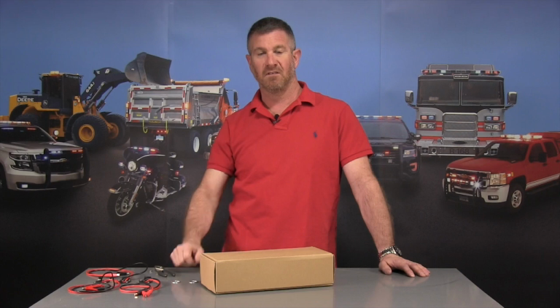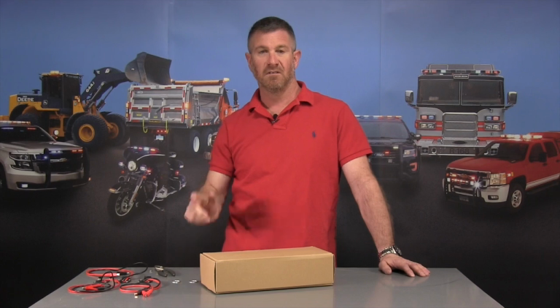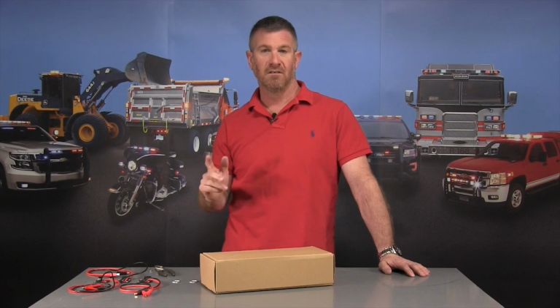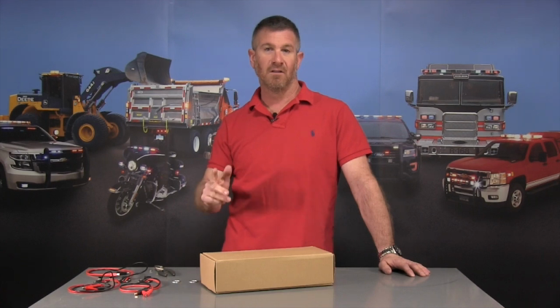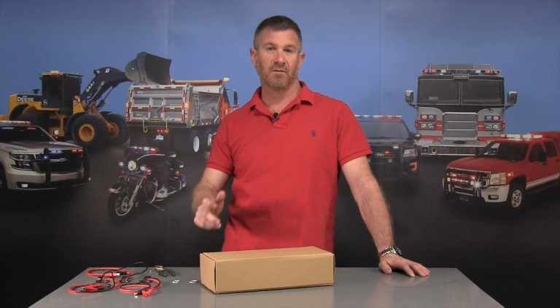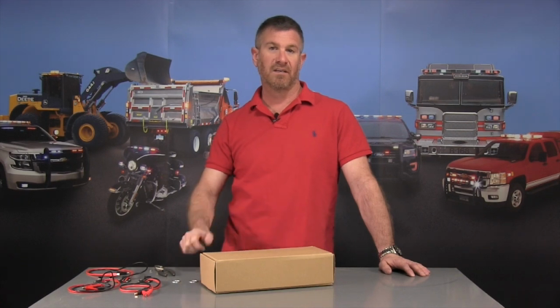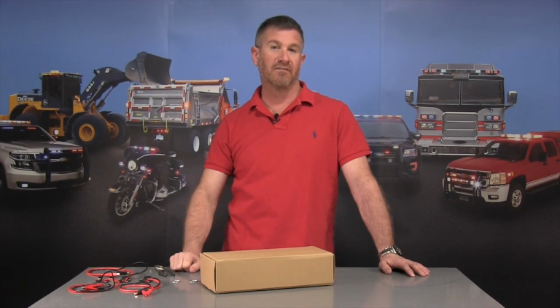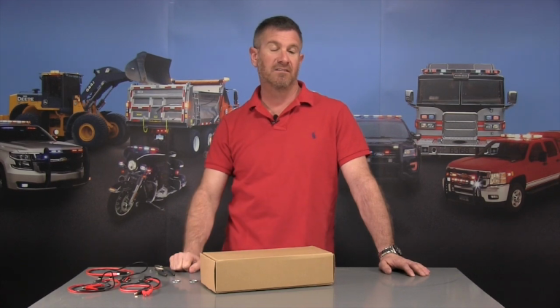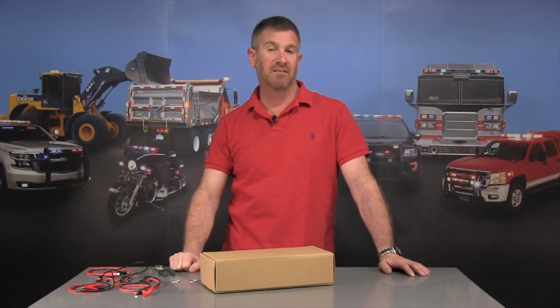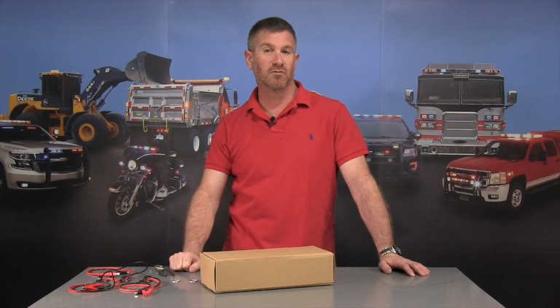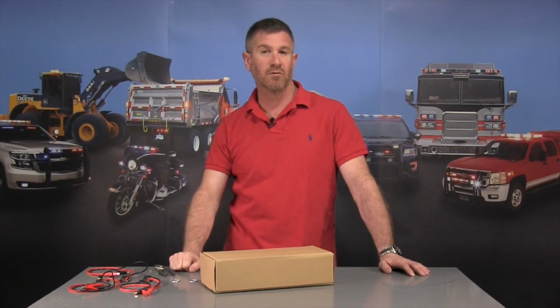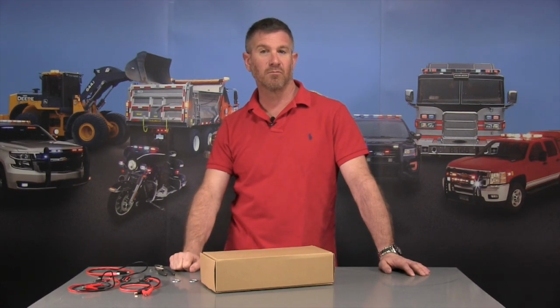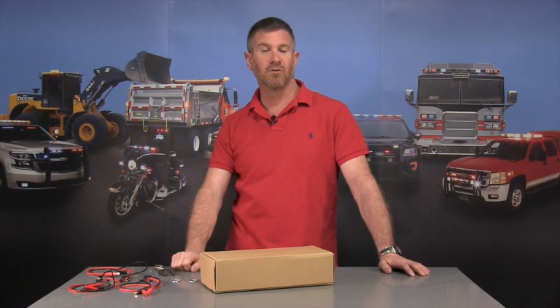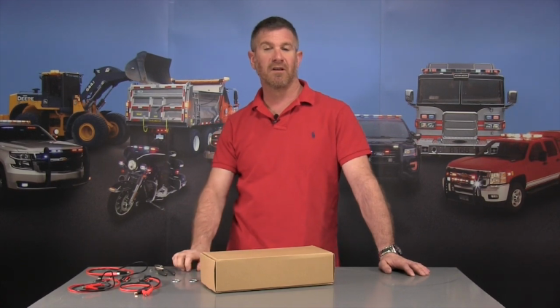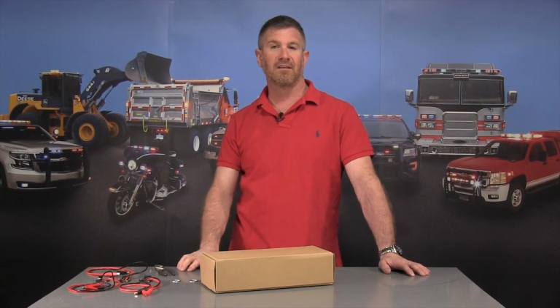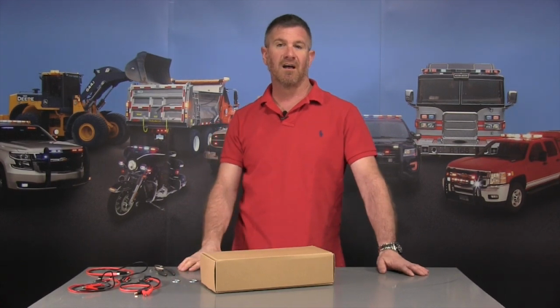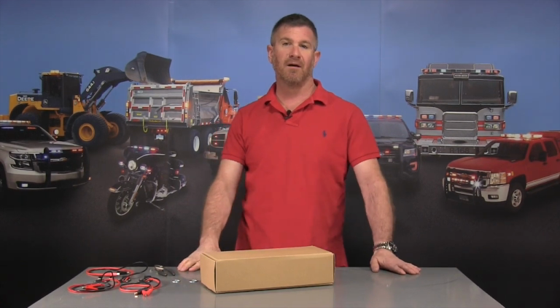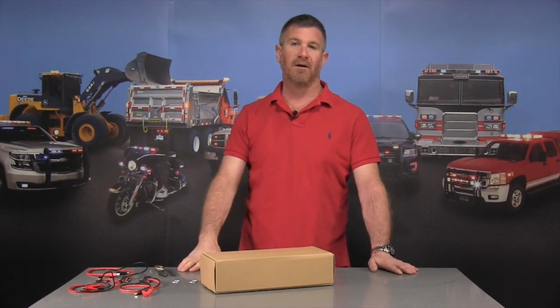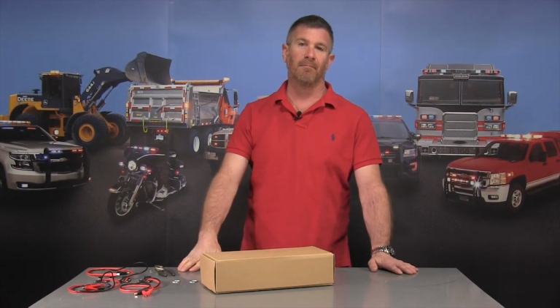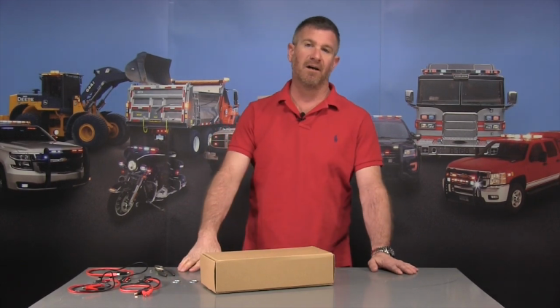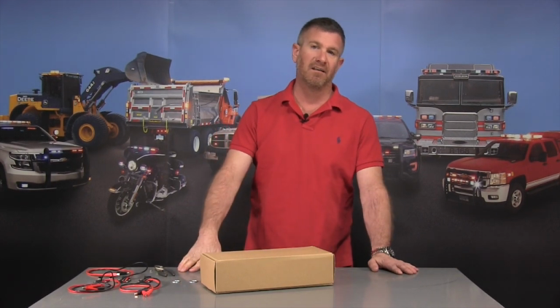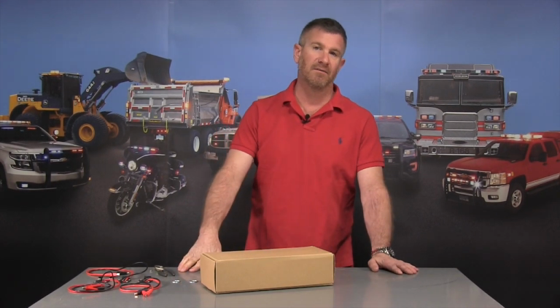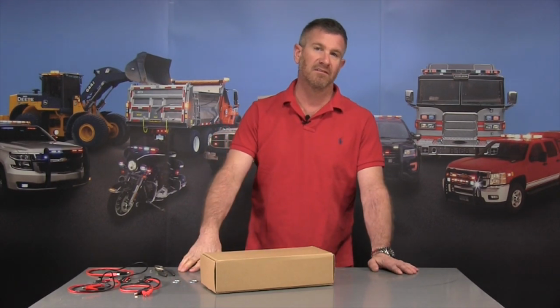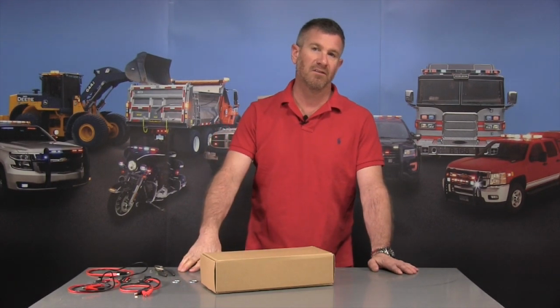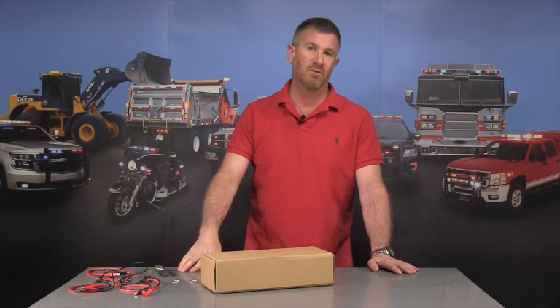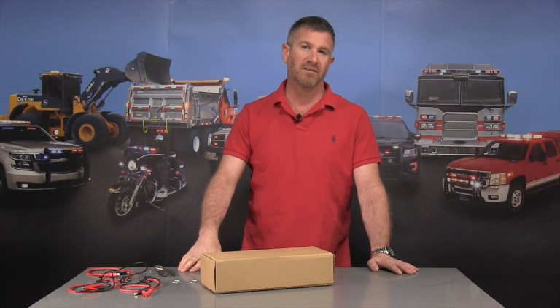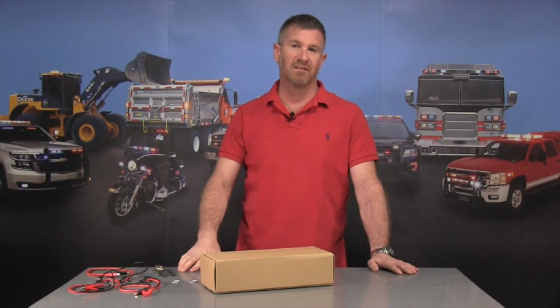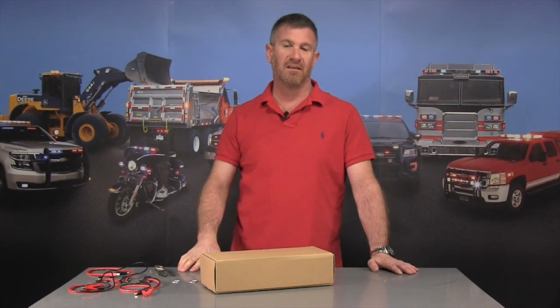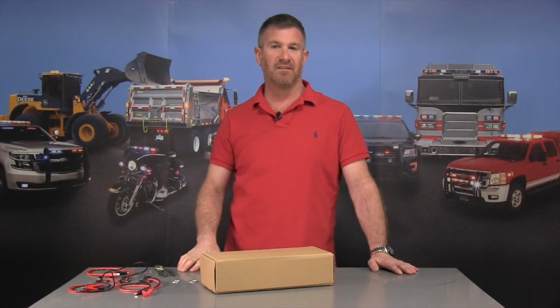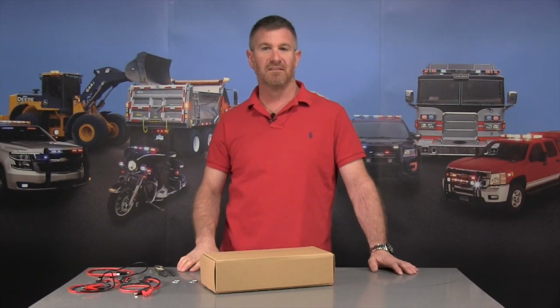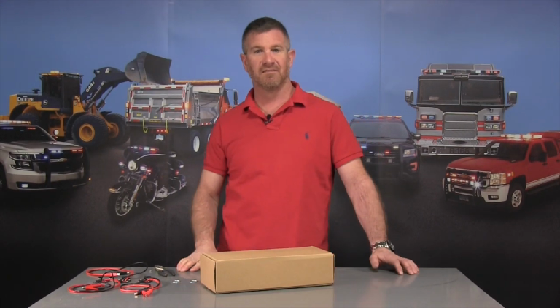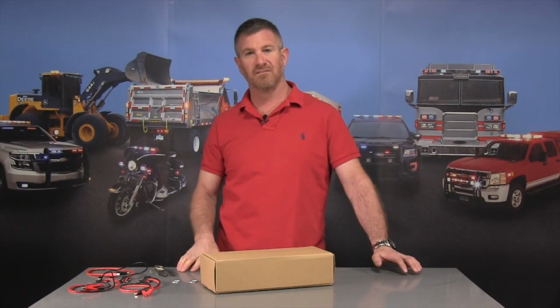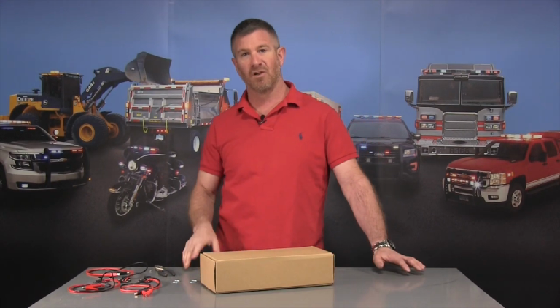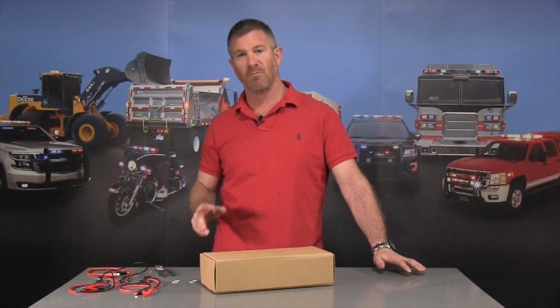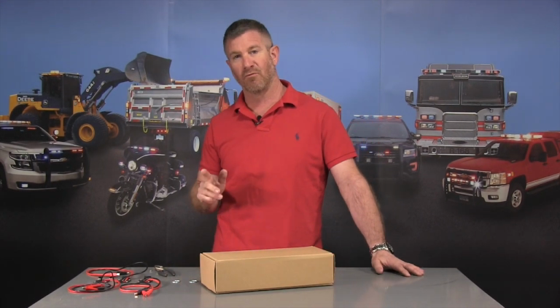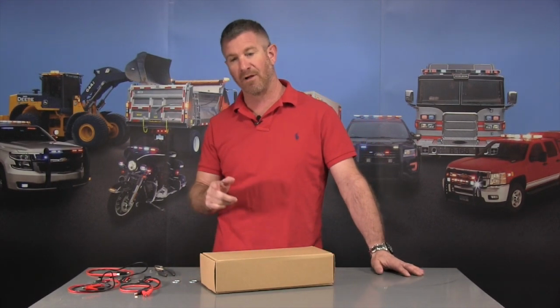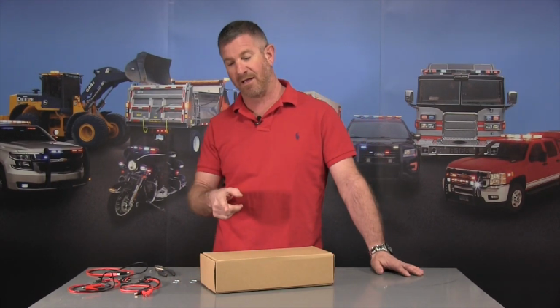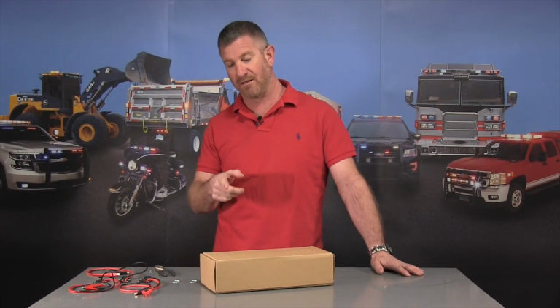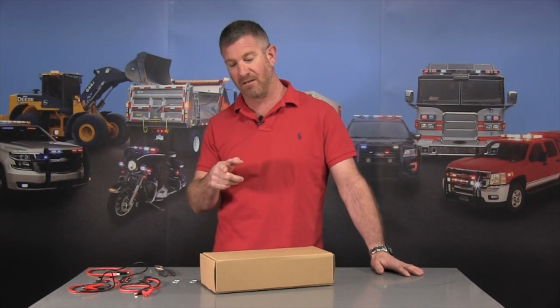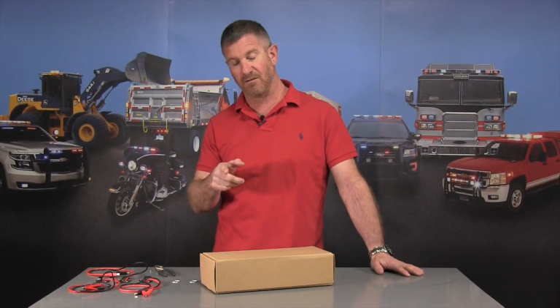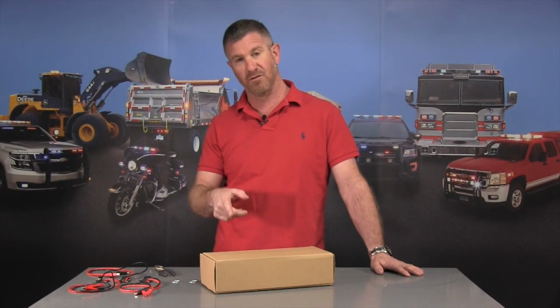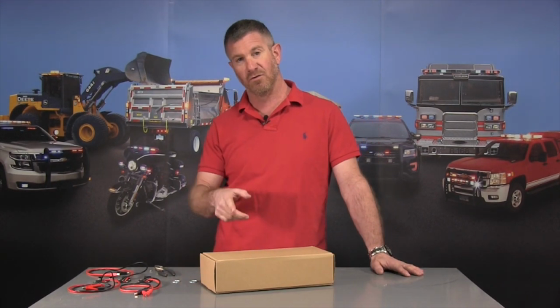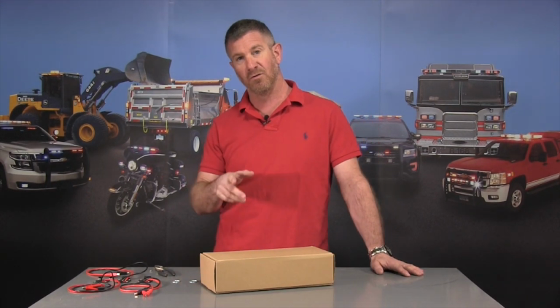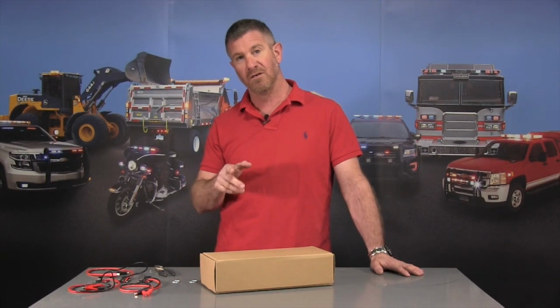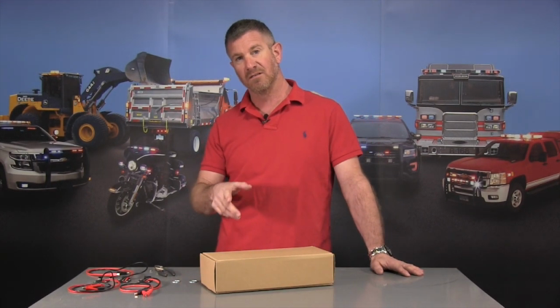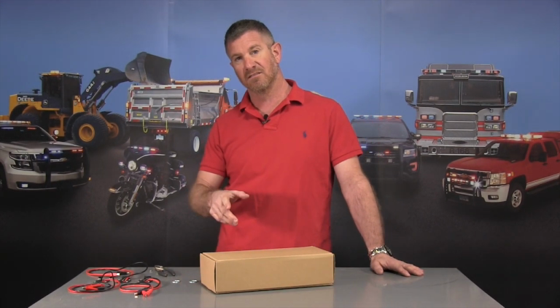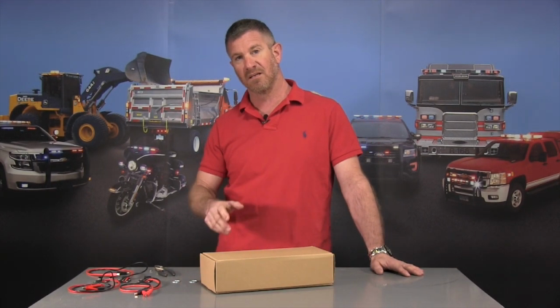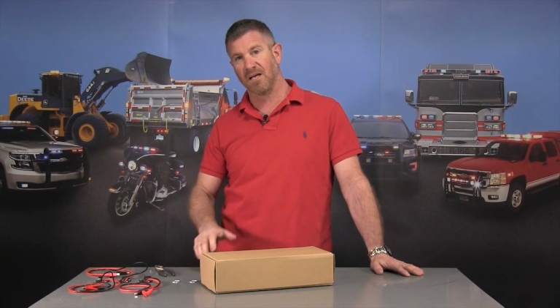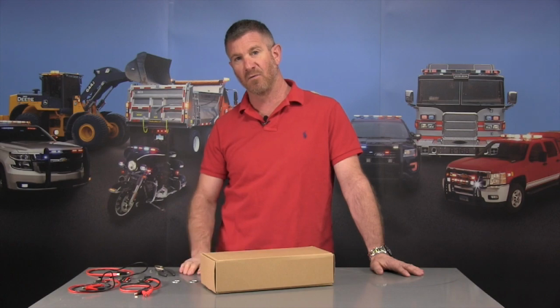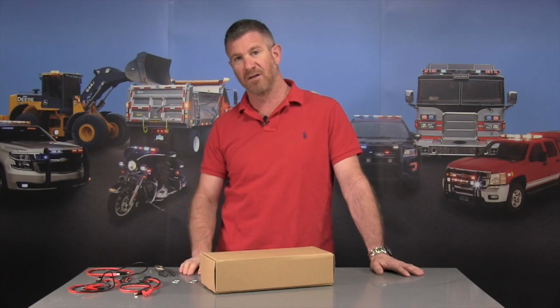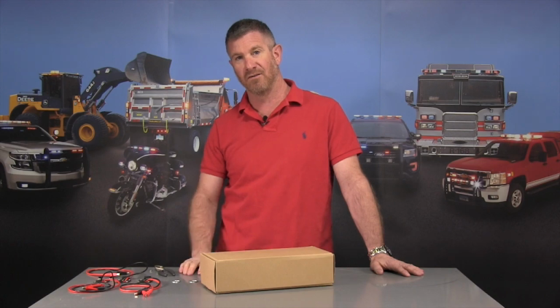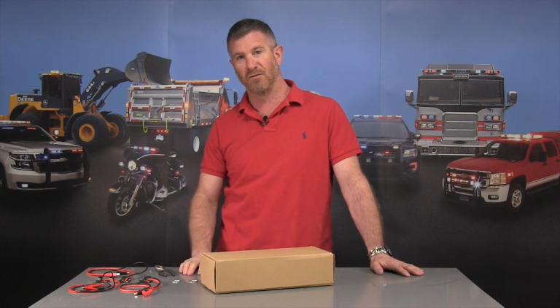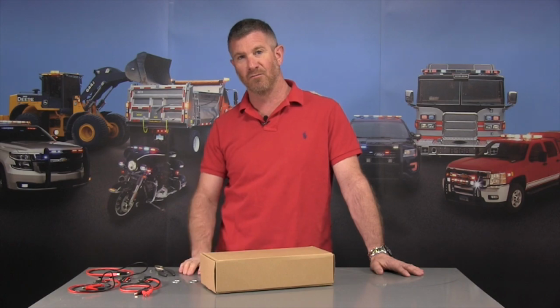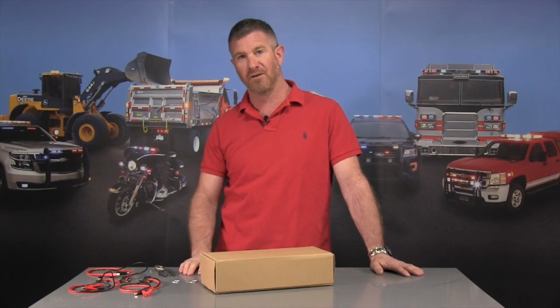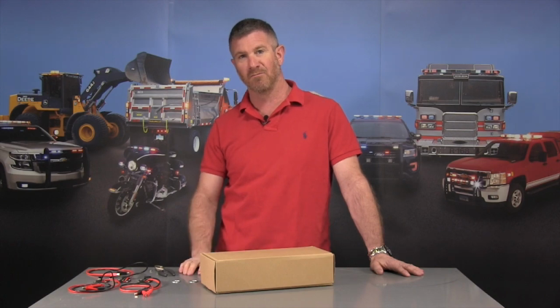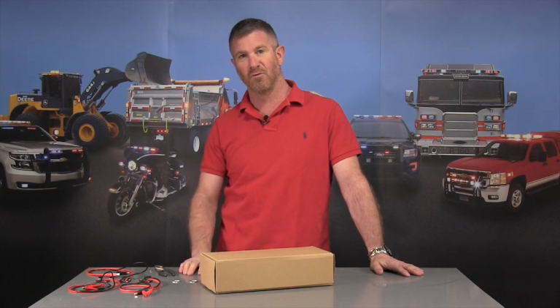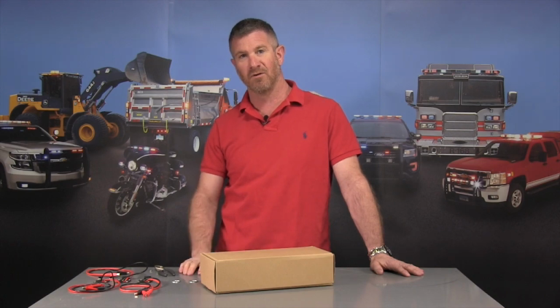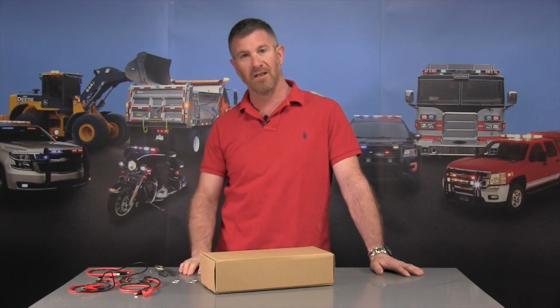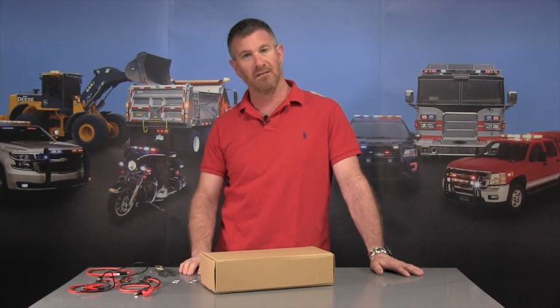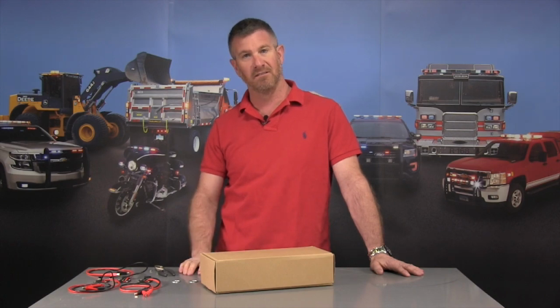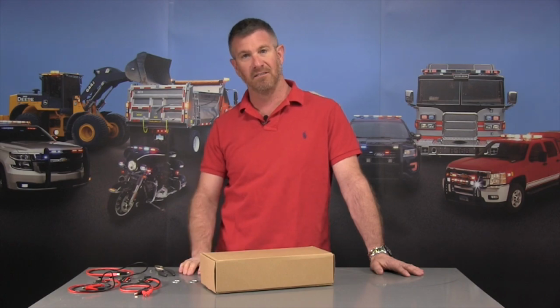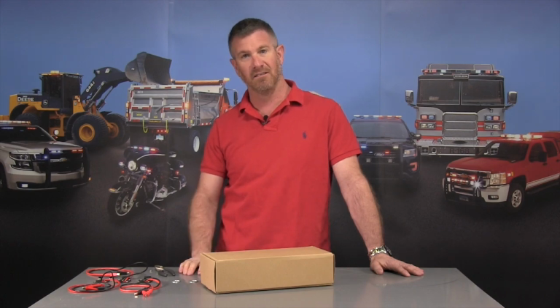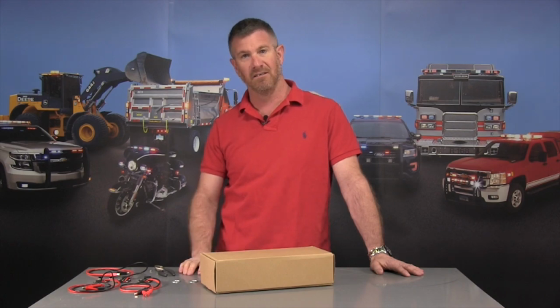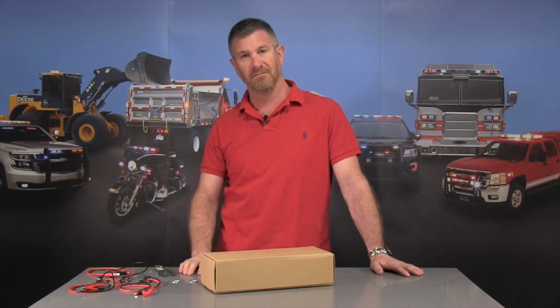Hello and thank you for visiting strobesandmore.com. My name is Louis and this is our brand new Sidewinder running board LED light.